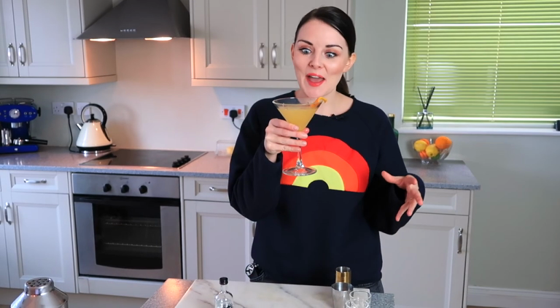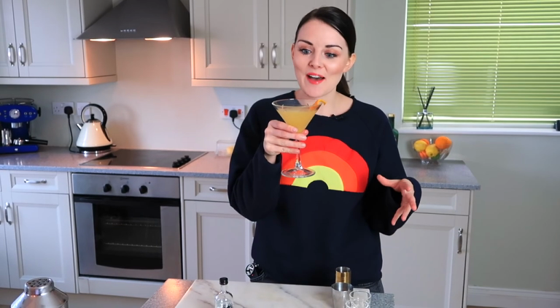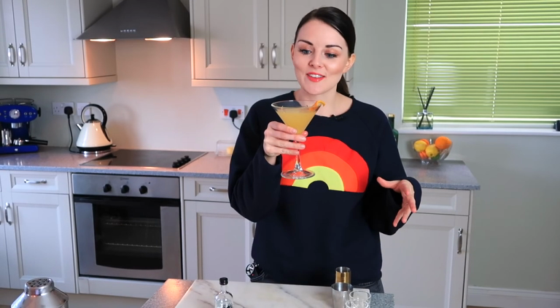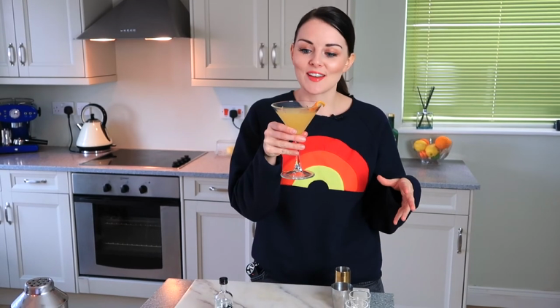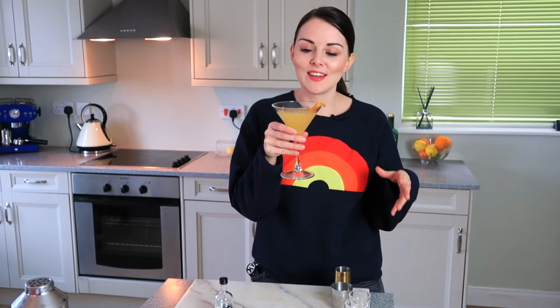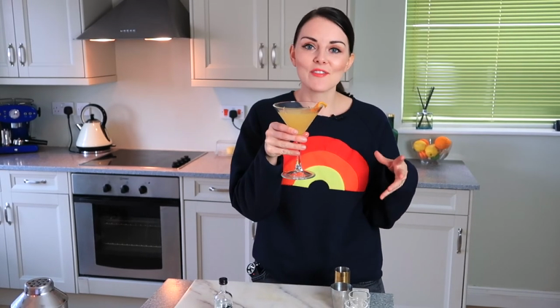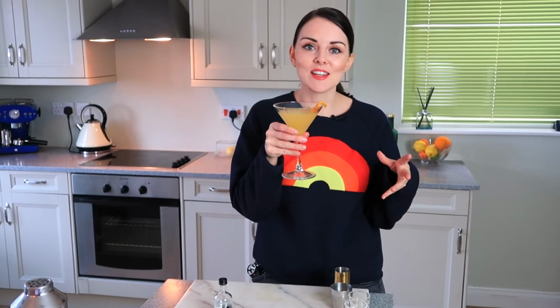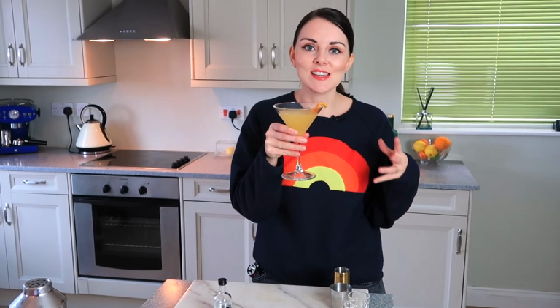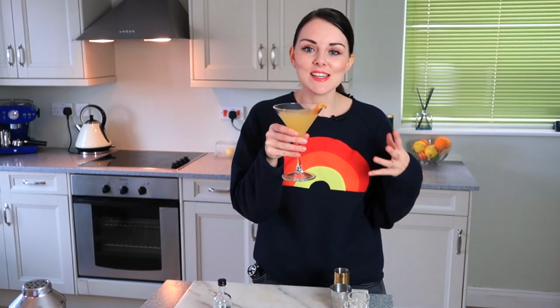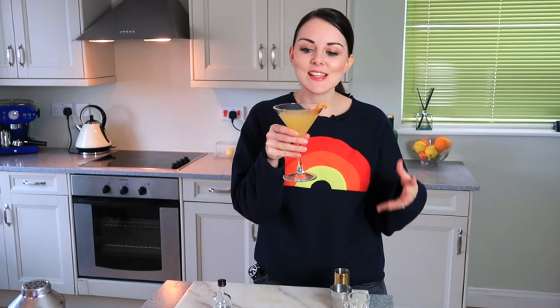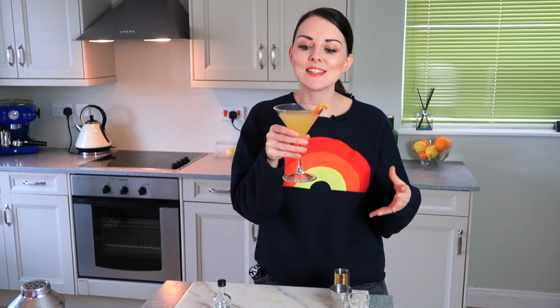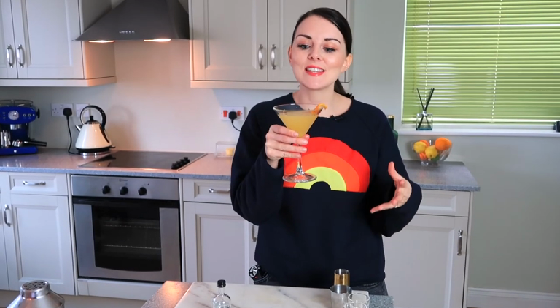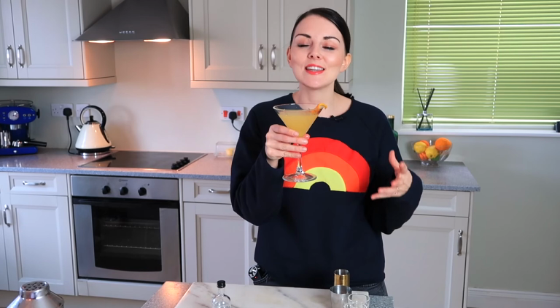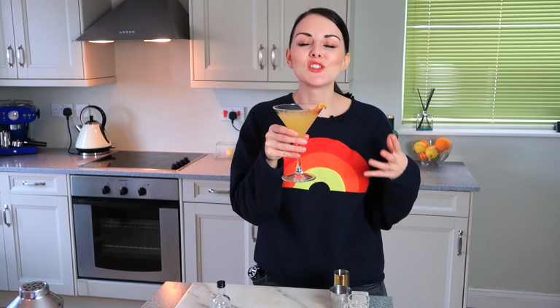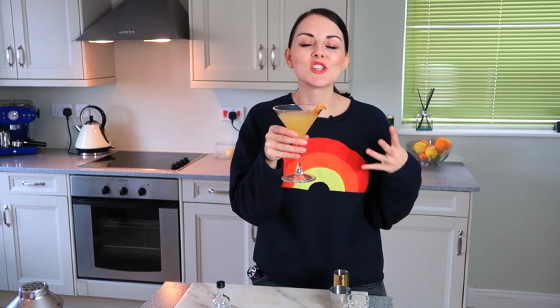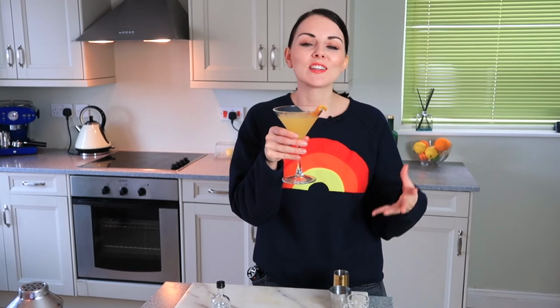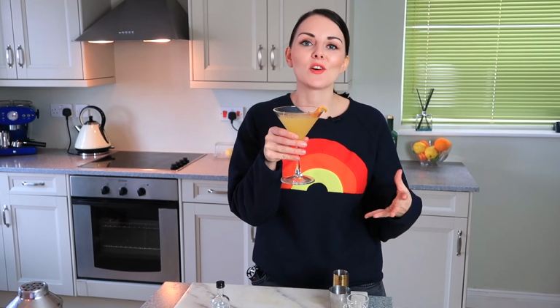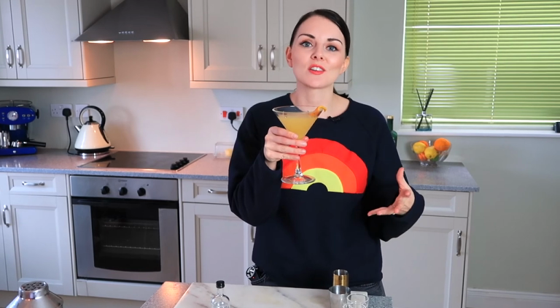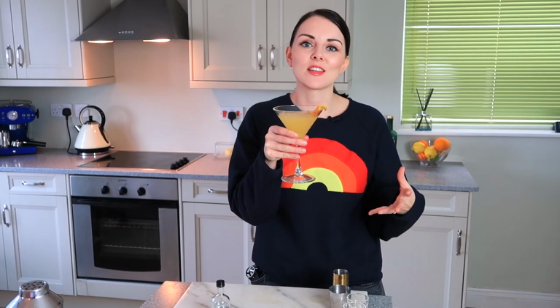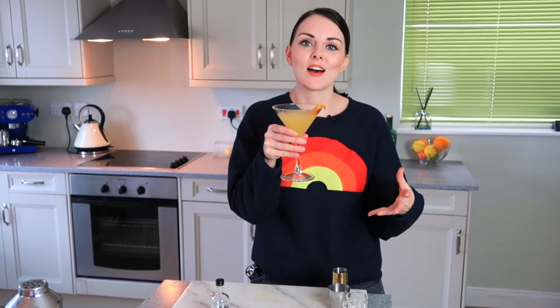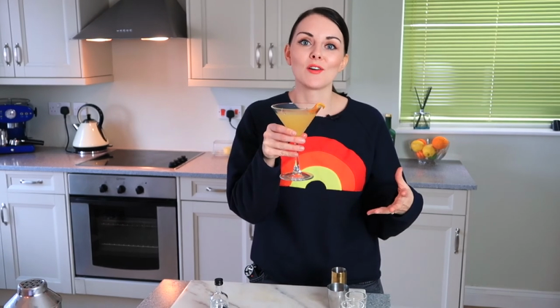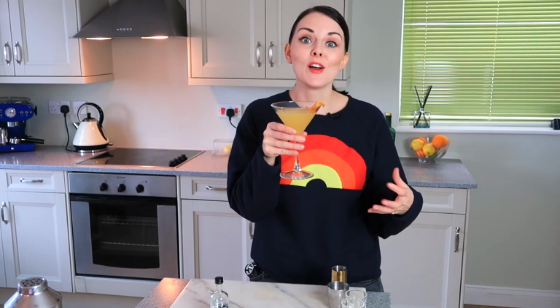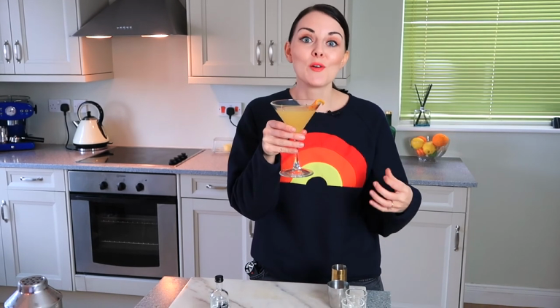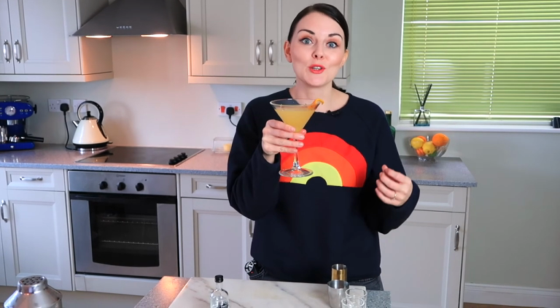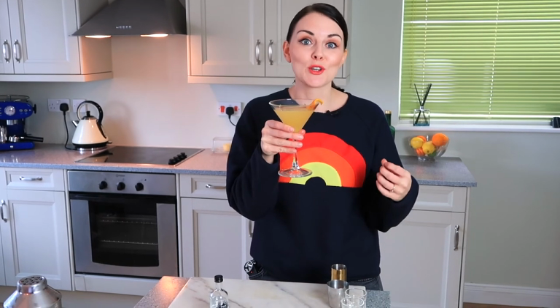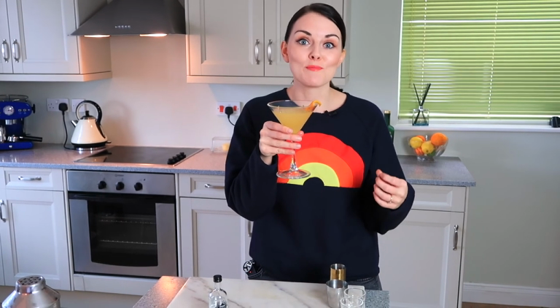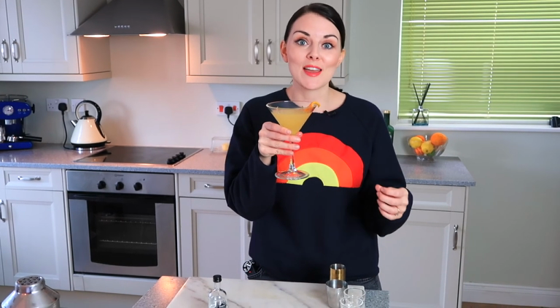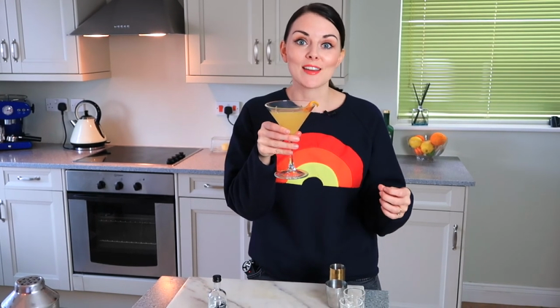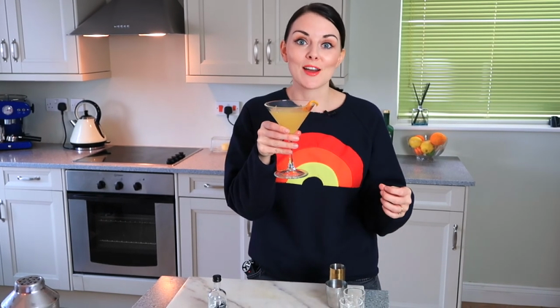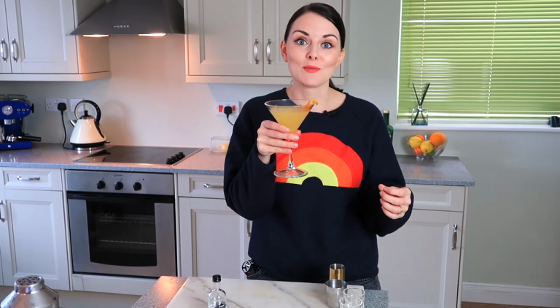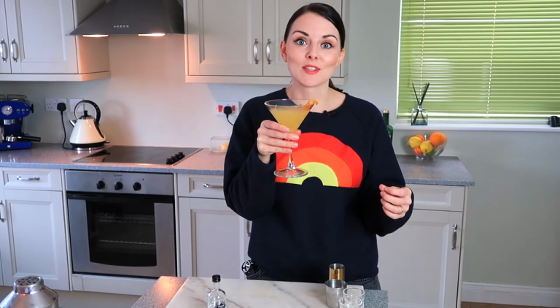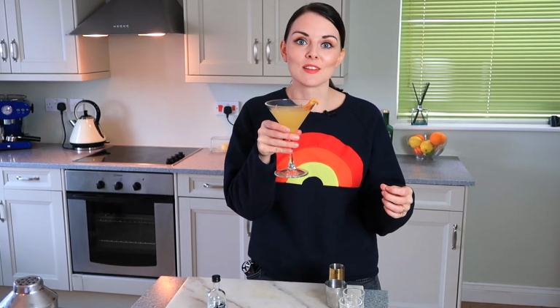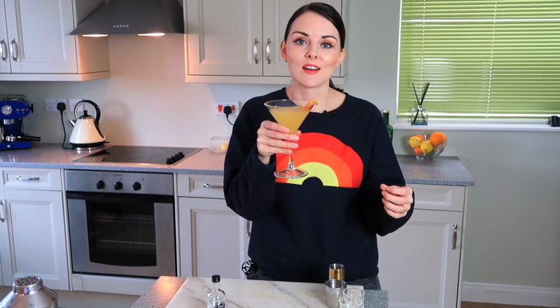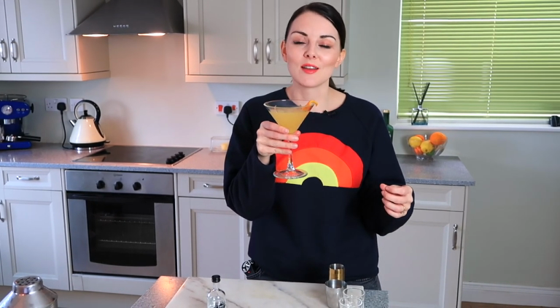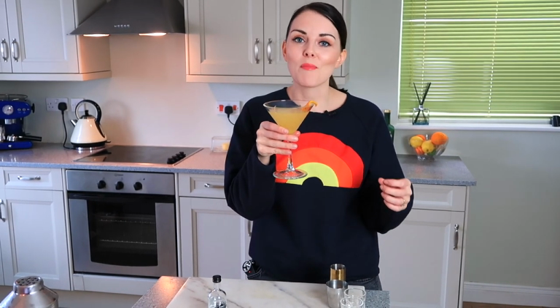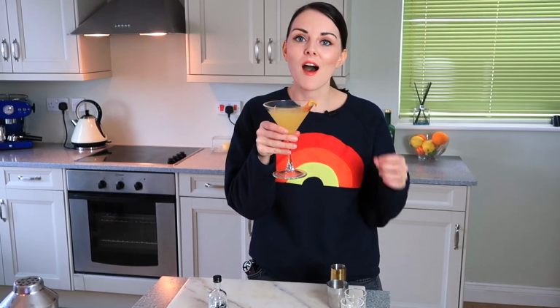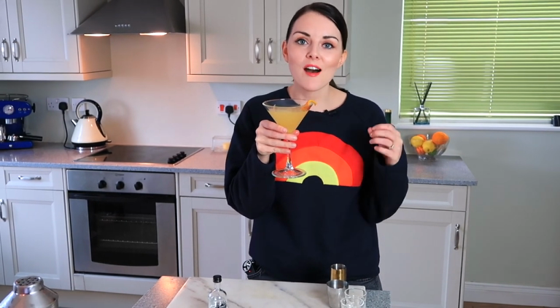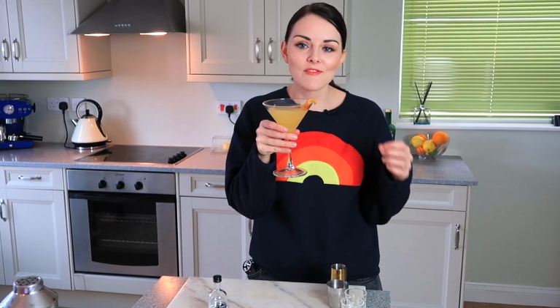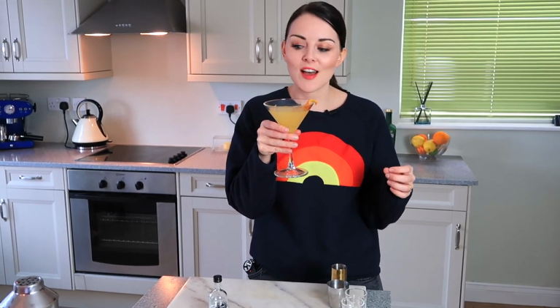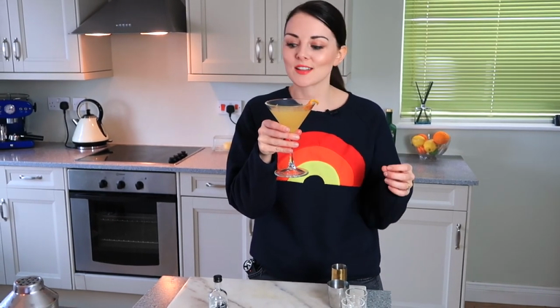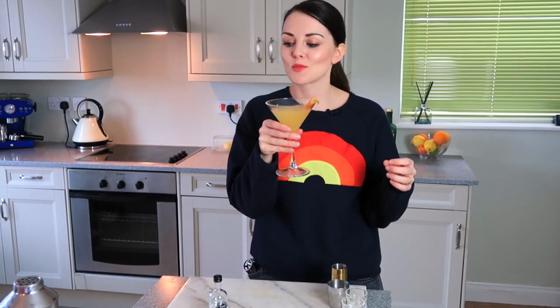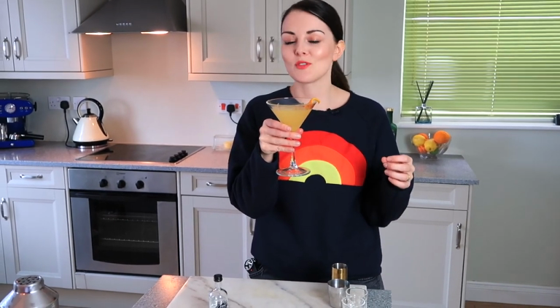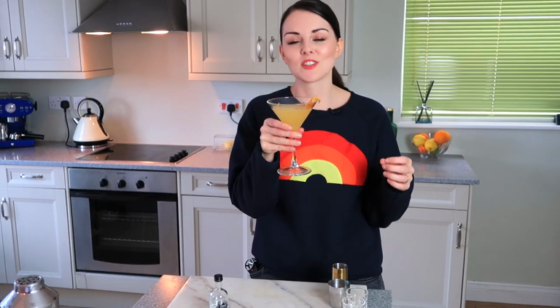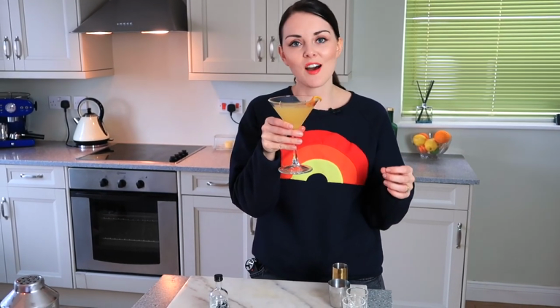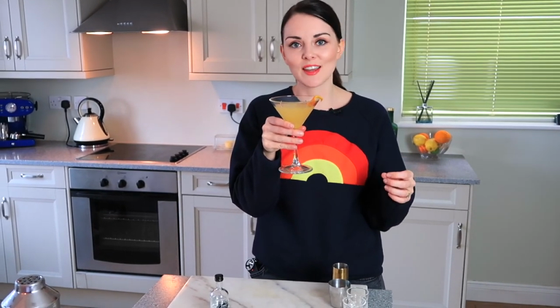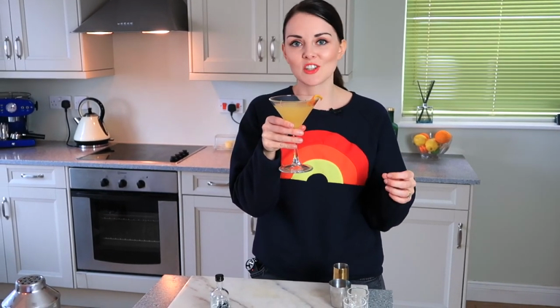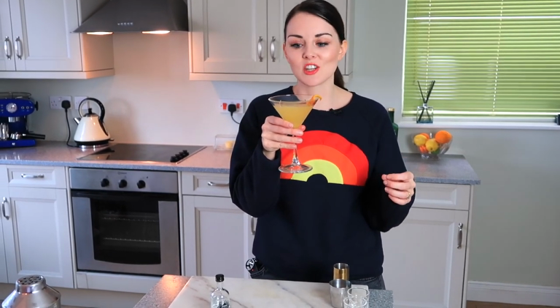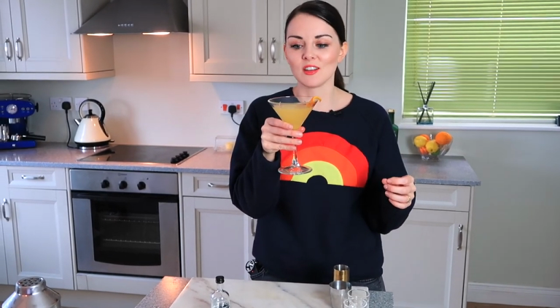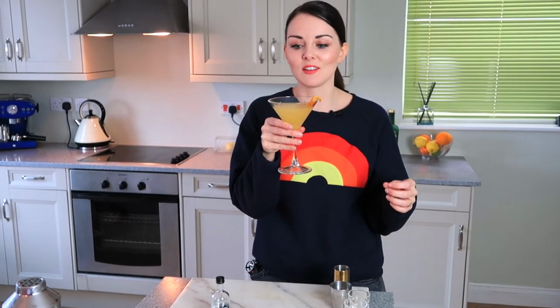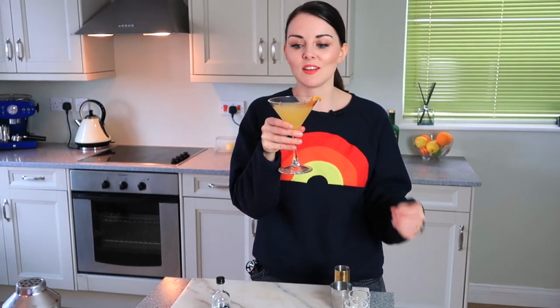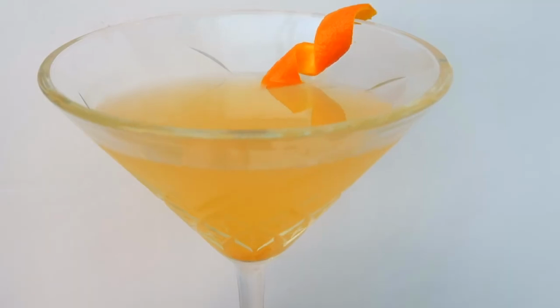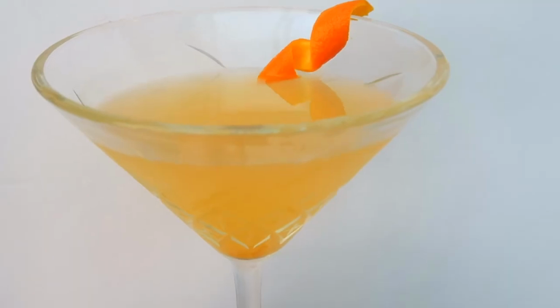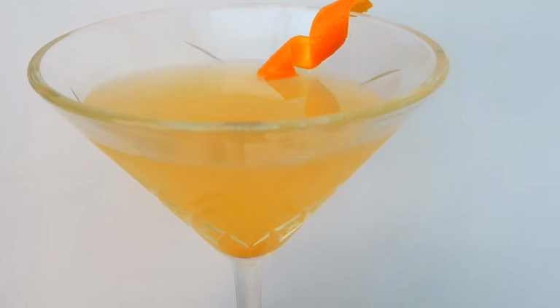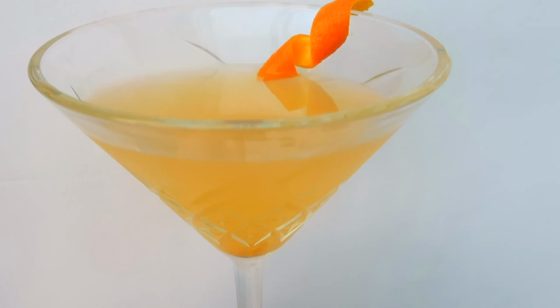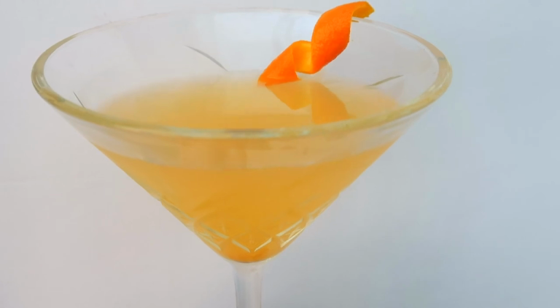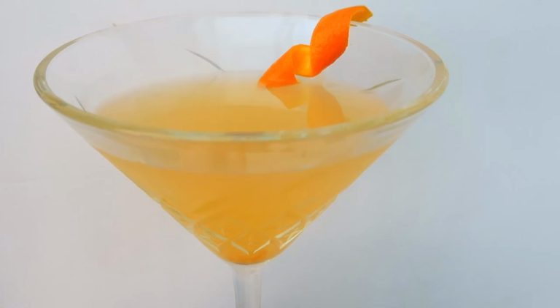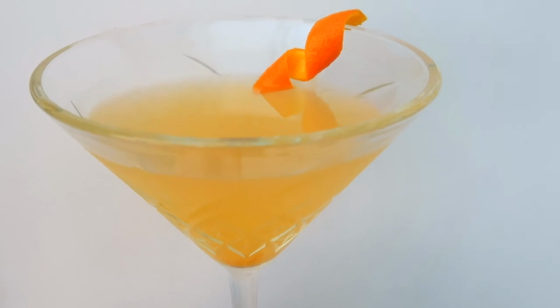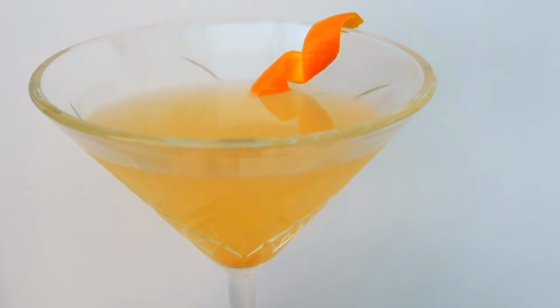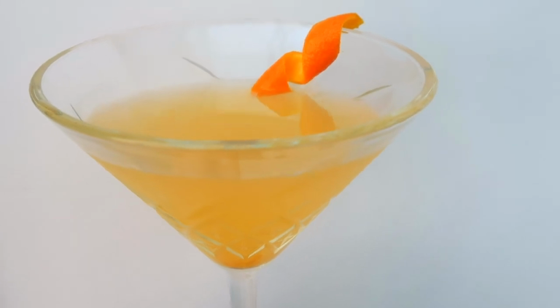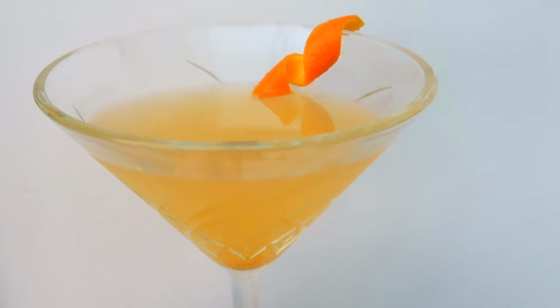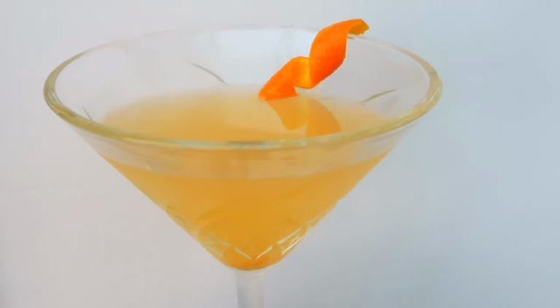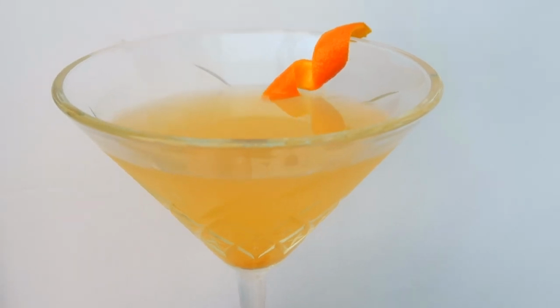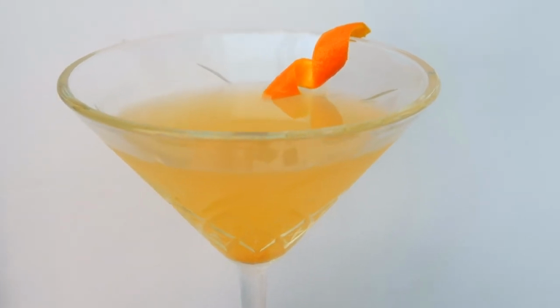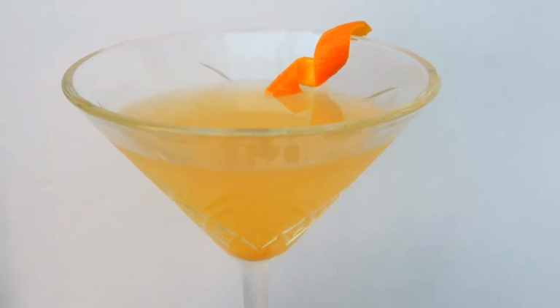There we have it — a lovely easy gin cocktail which you can make at home tonight. Perfect with Tiger gin, it's the Bronx. Cheers, everyone!